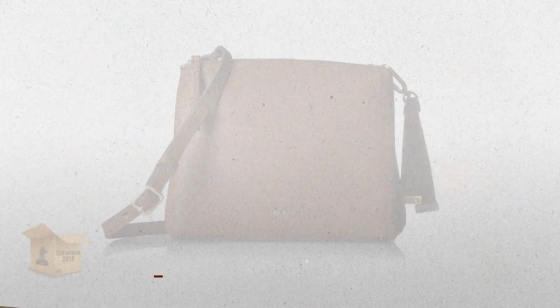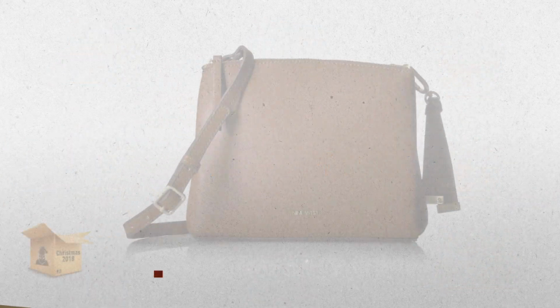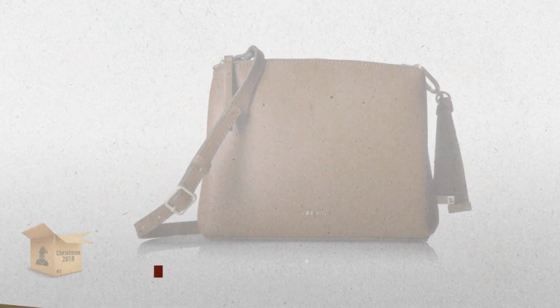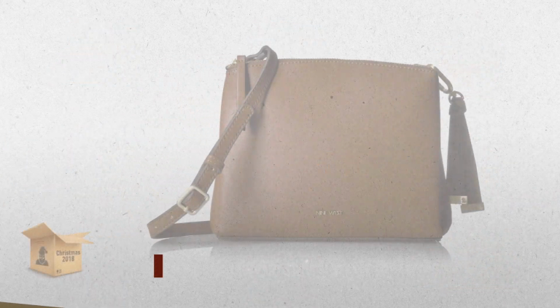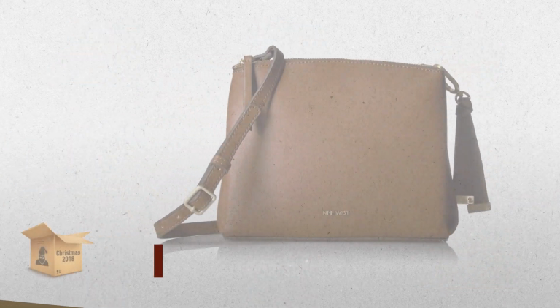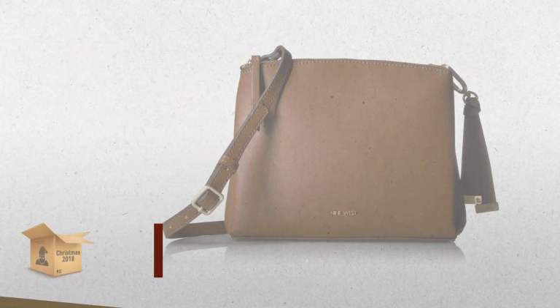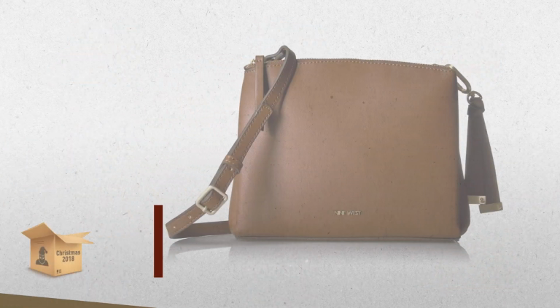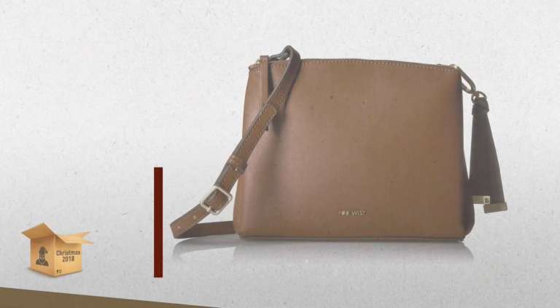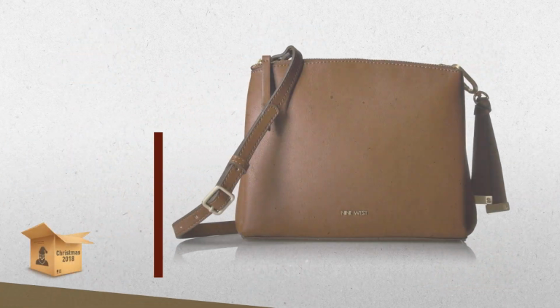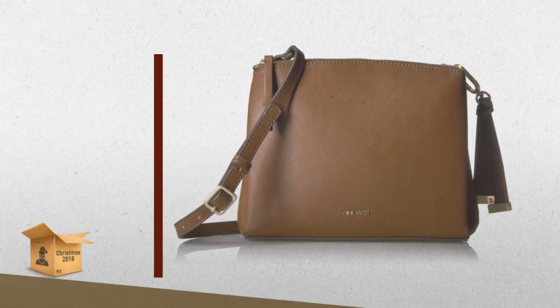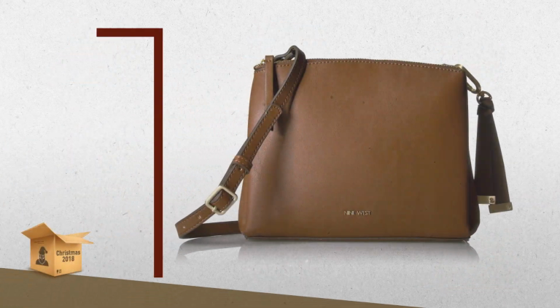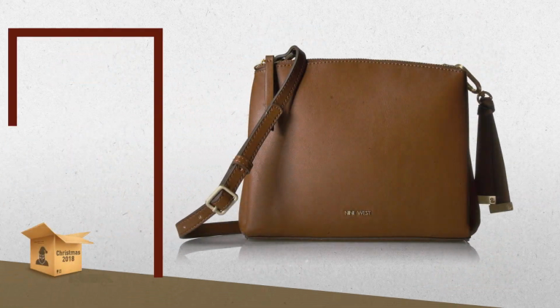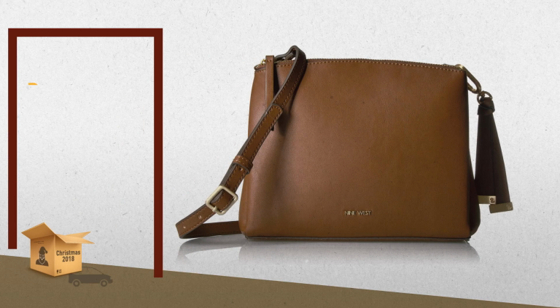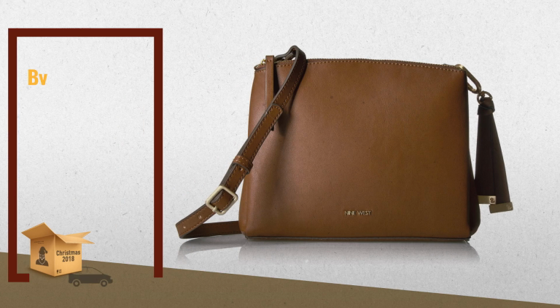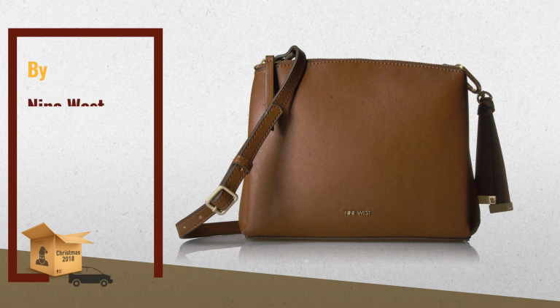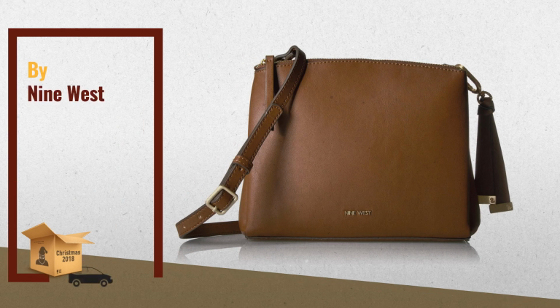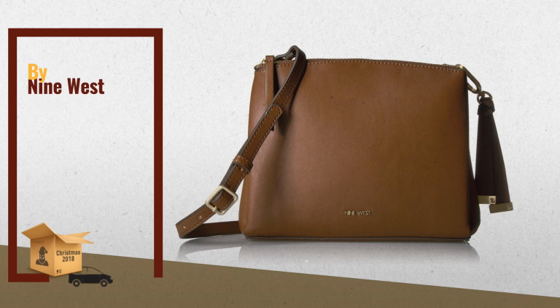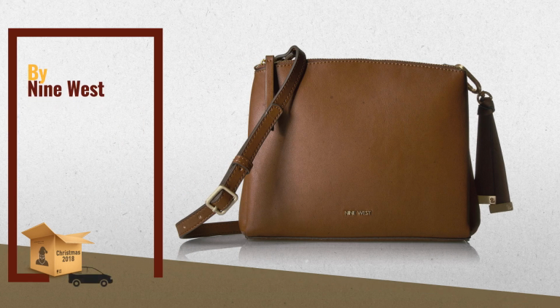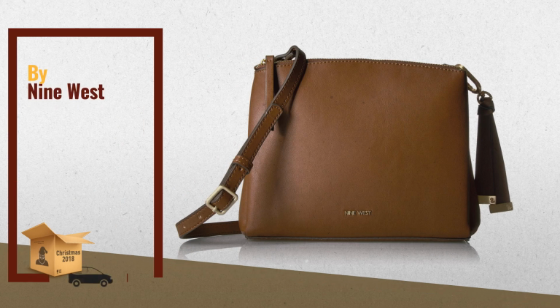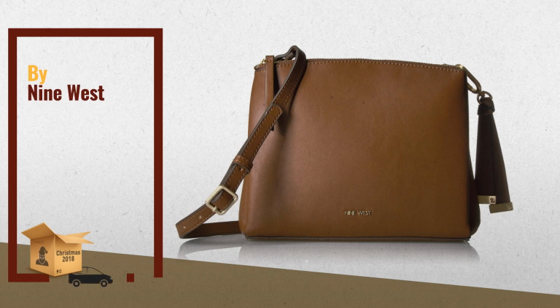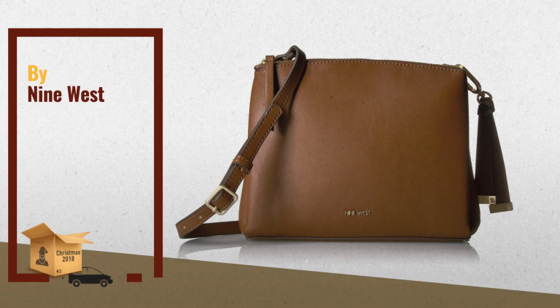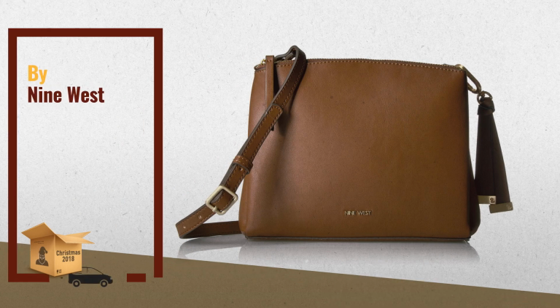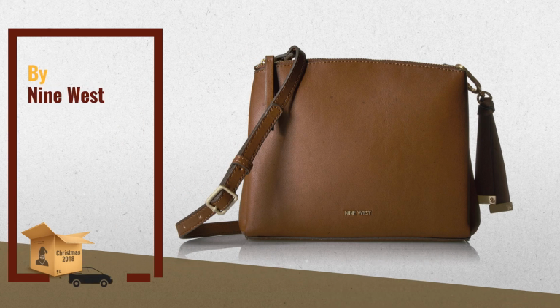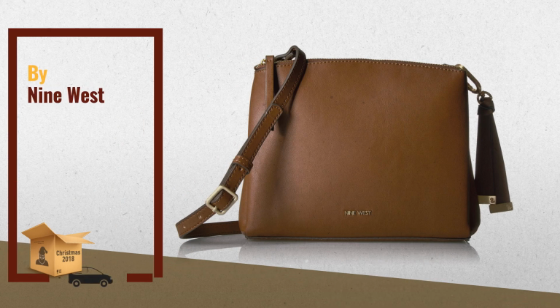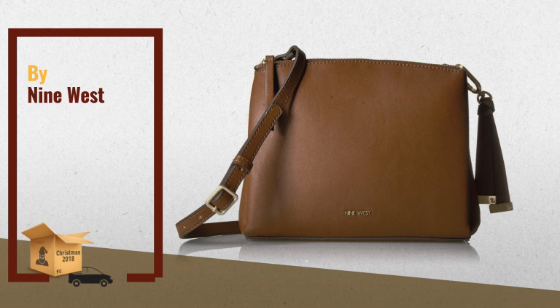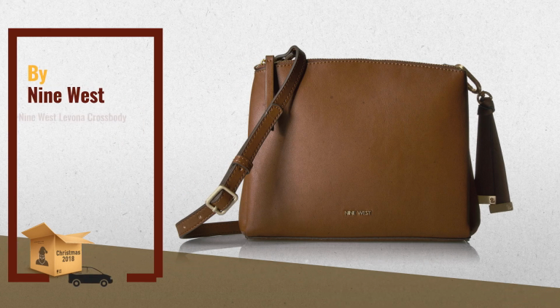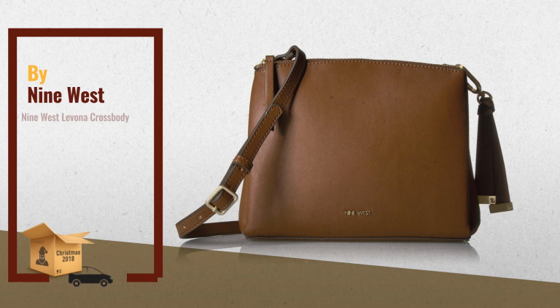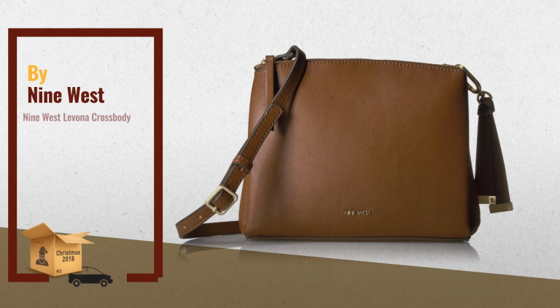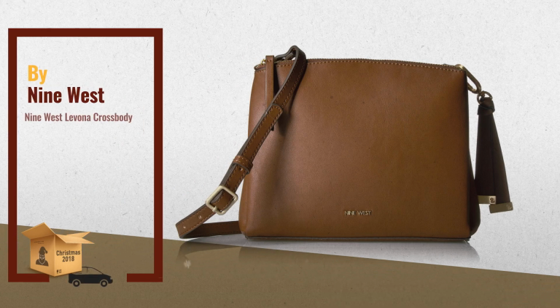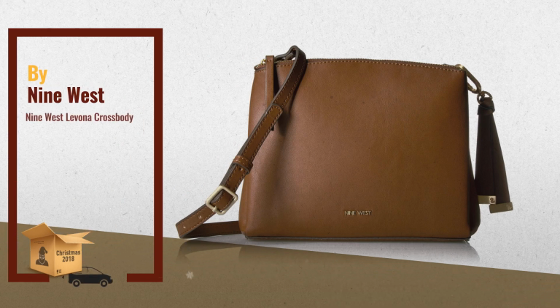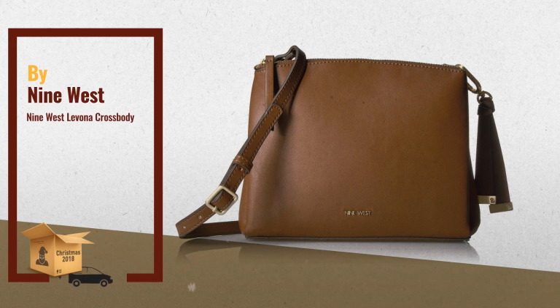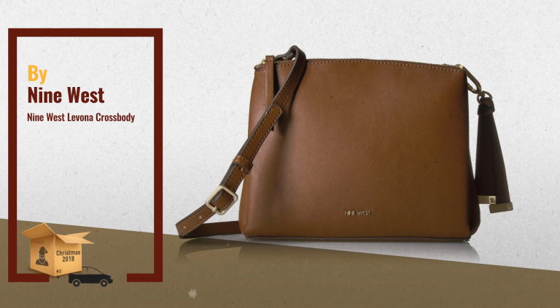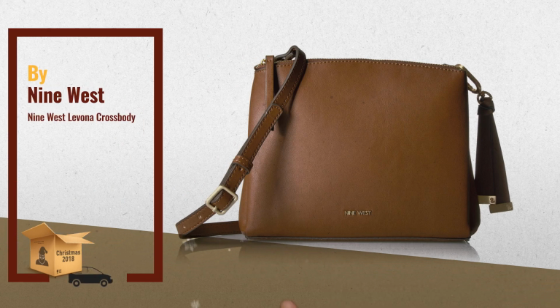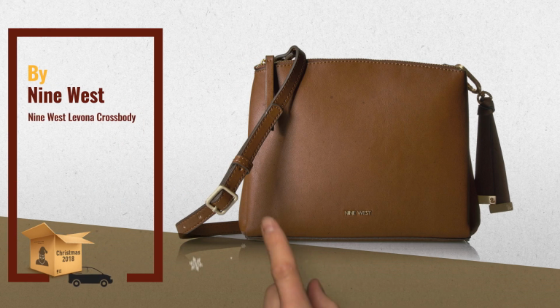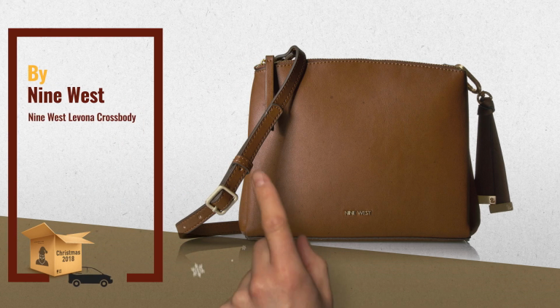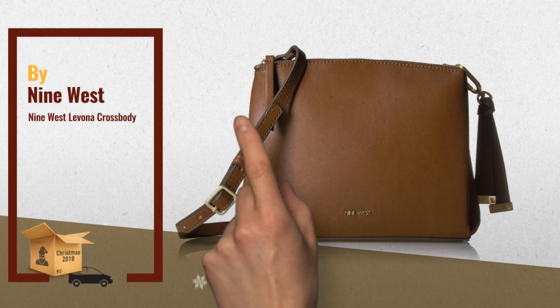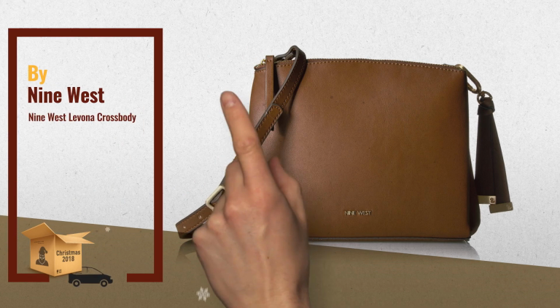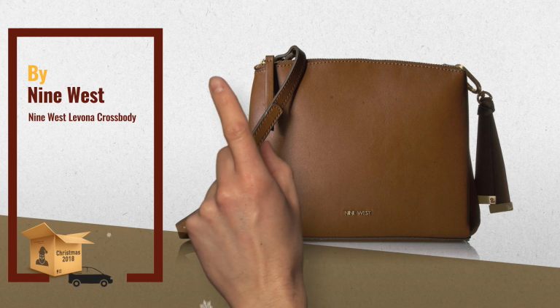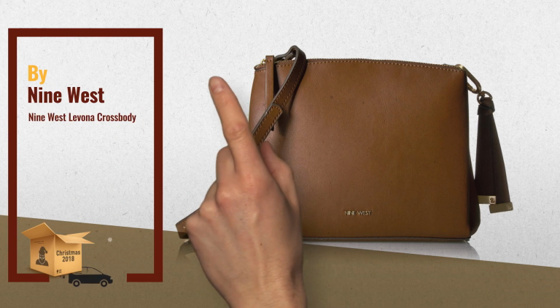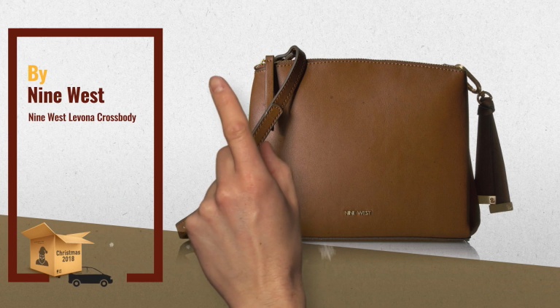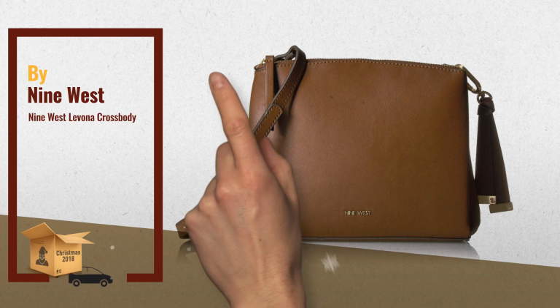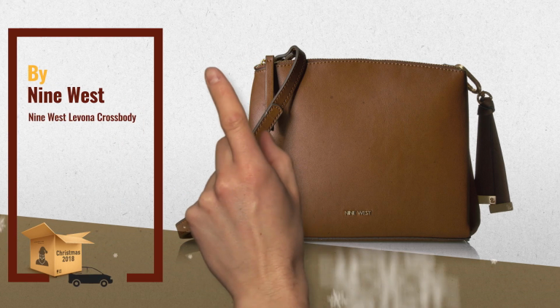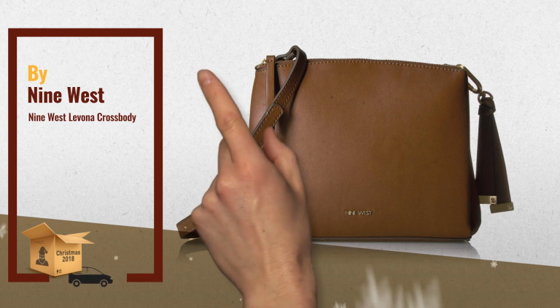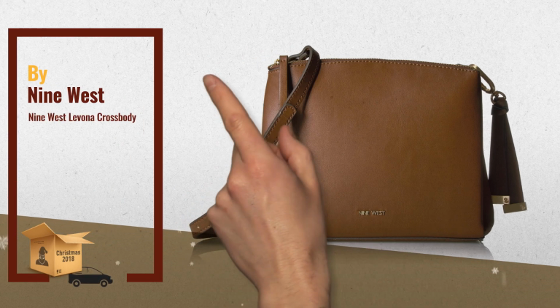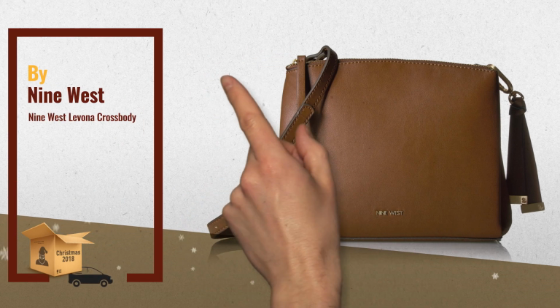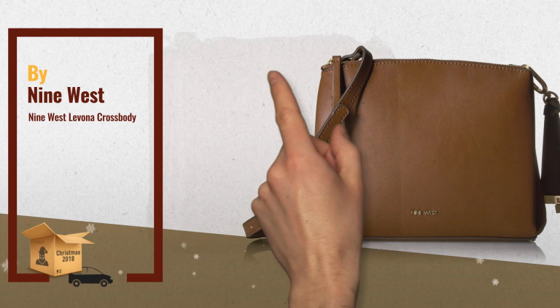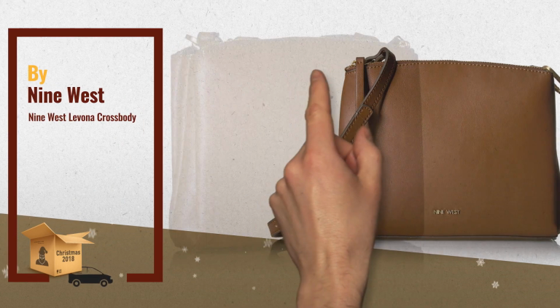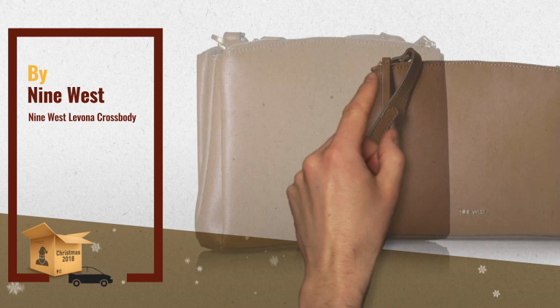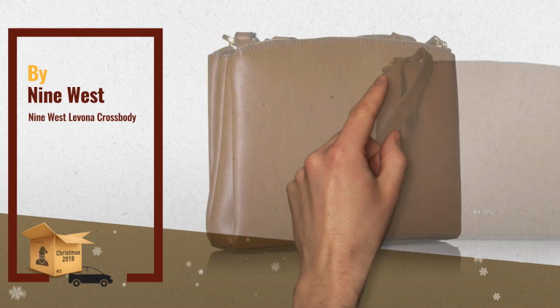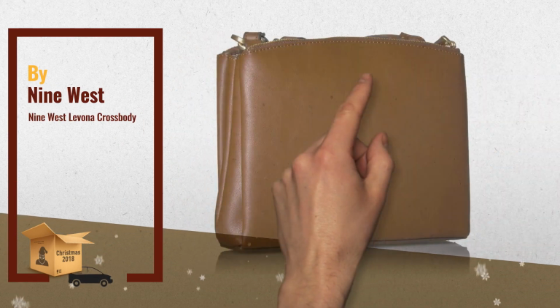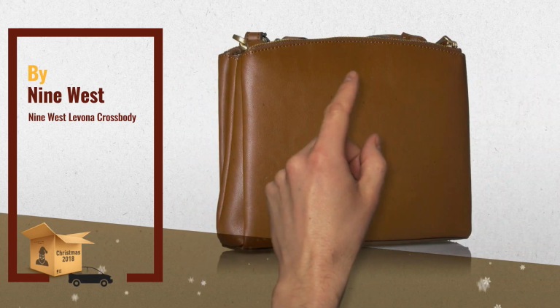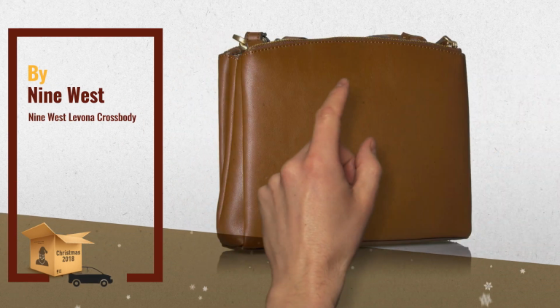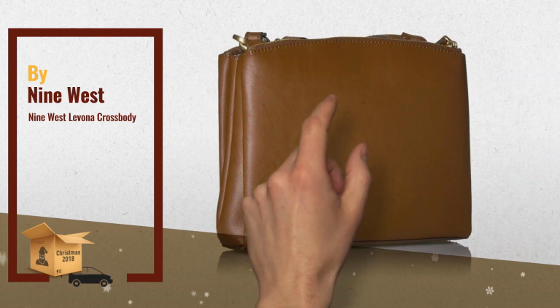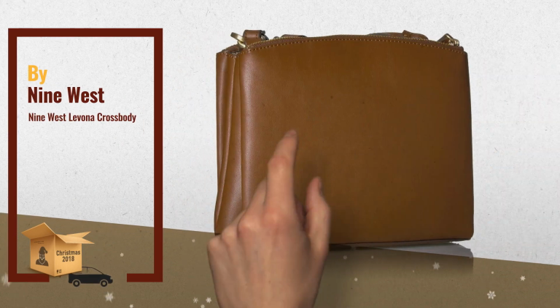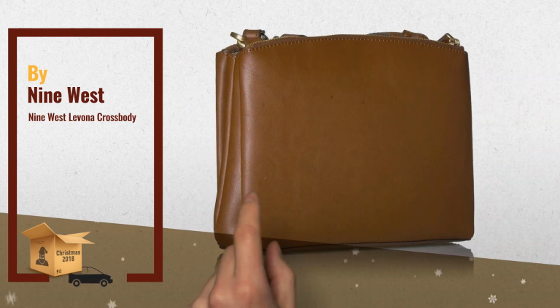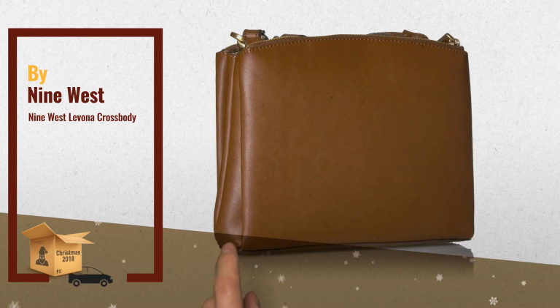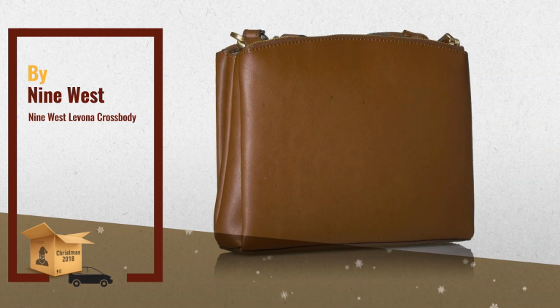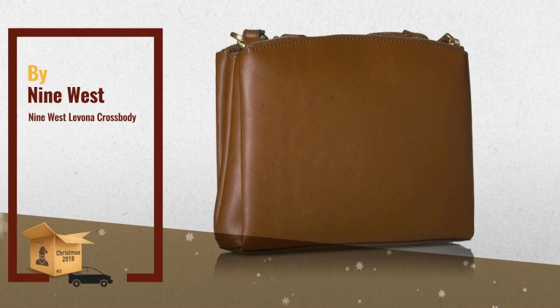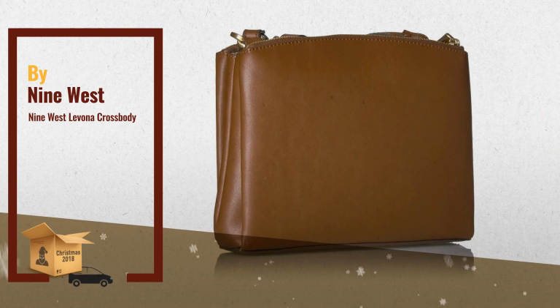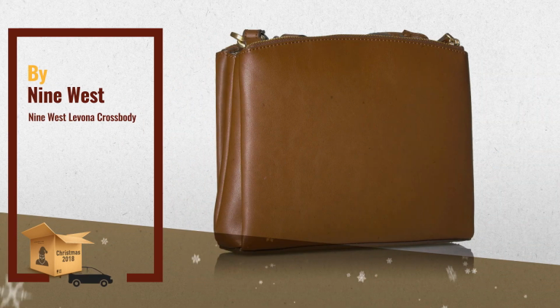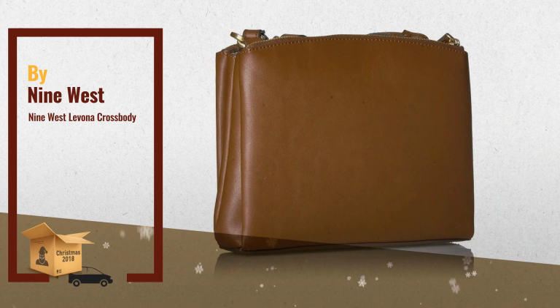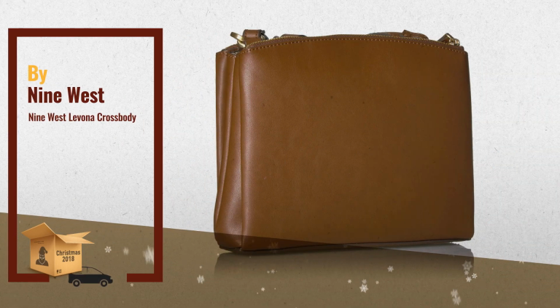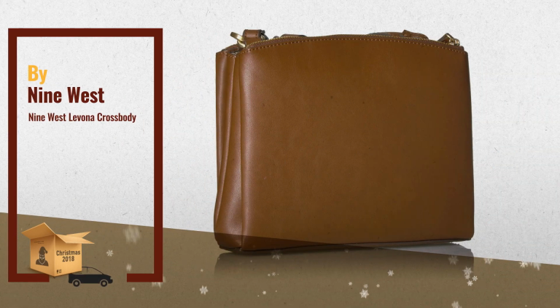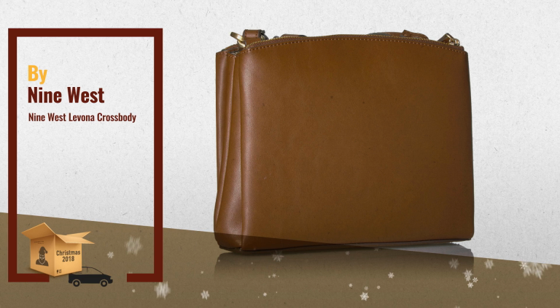Number 1: Crossbody Bag with Hanging Adornment and Adjustable Crossbody Strap, by 9 West.